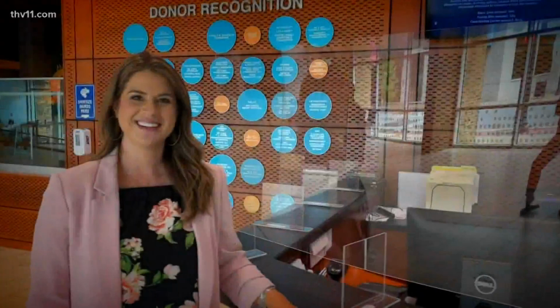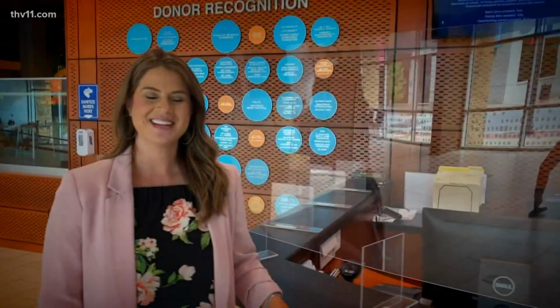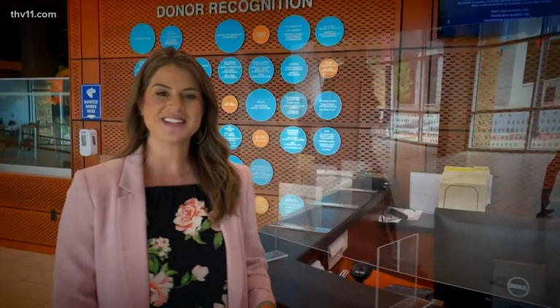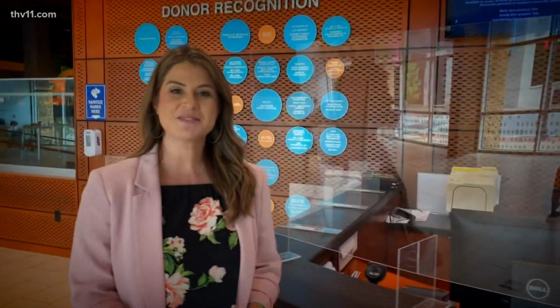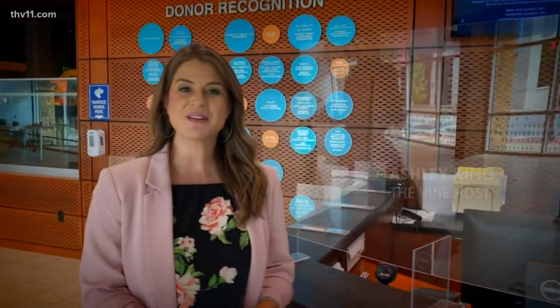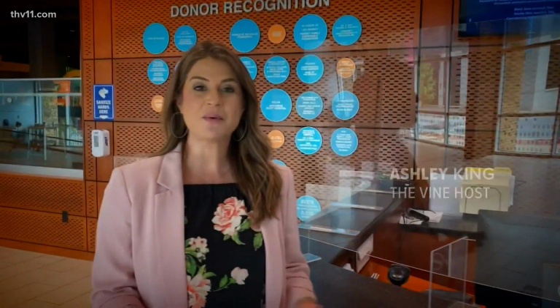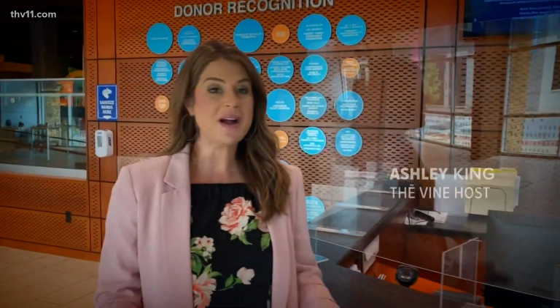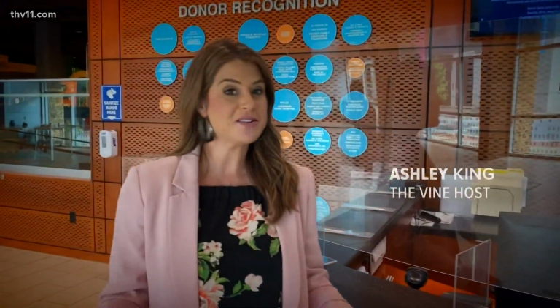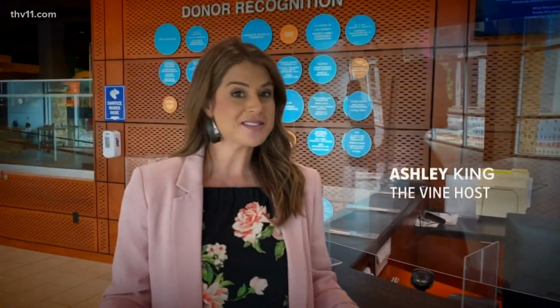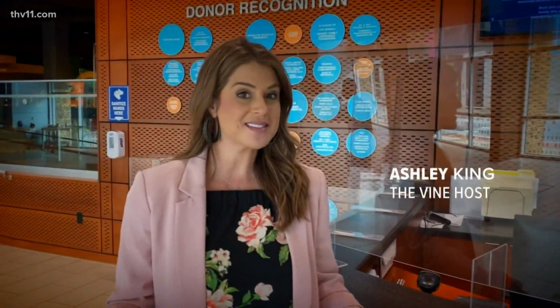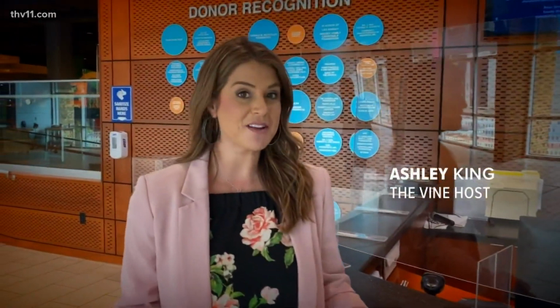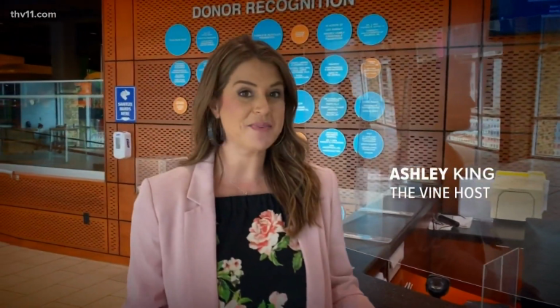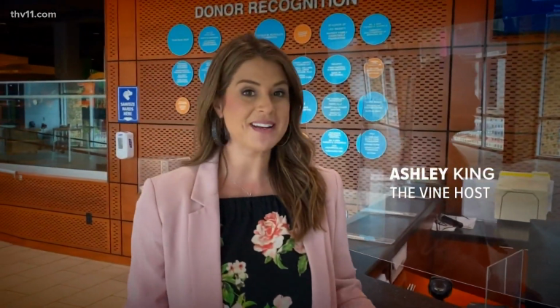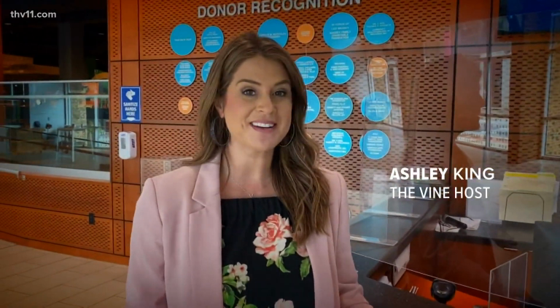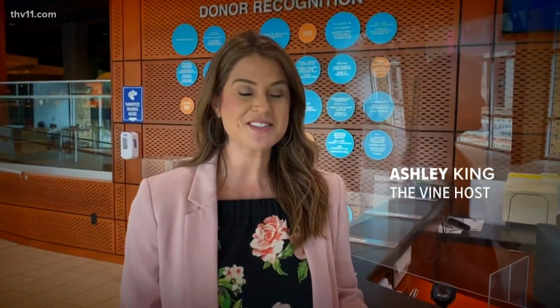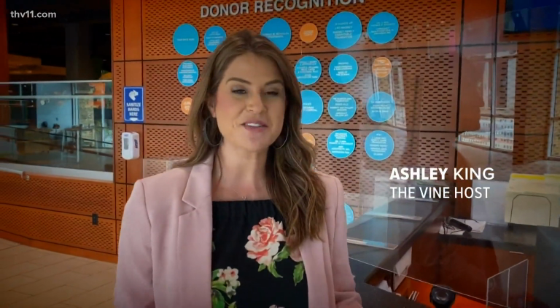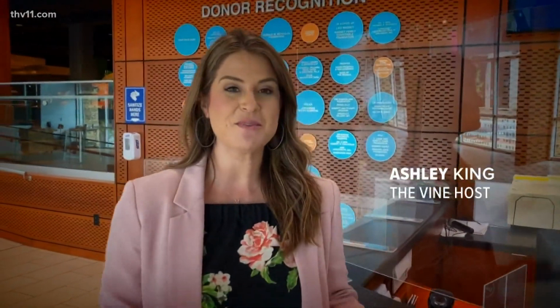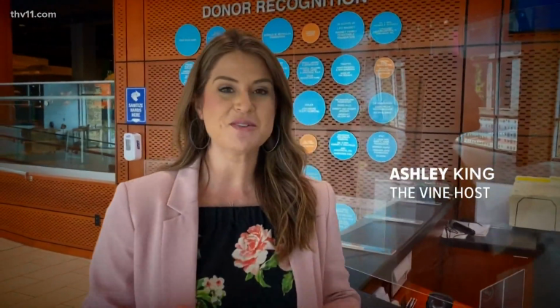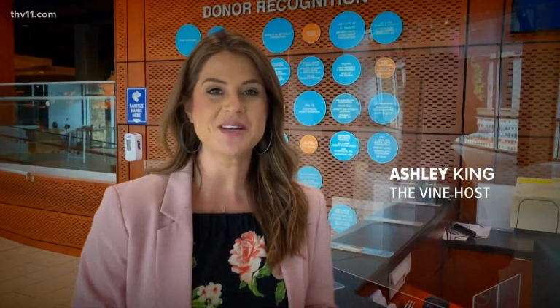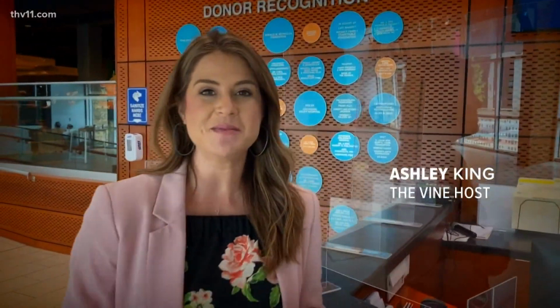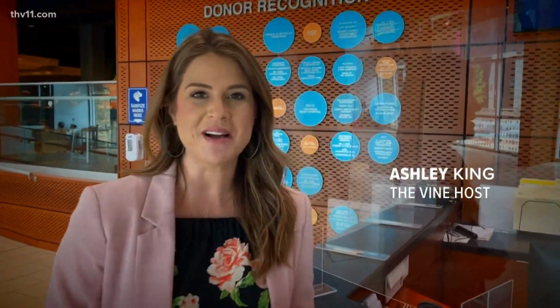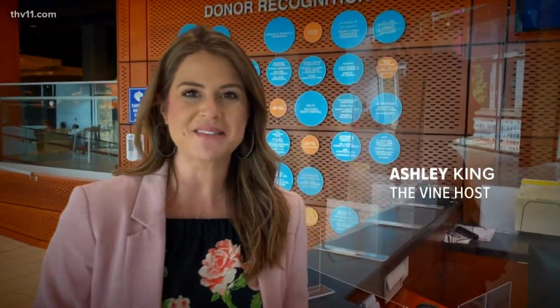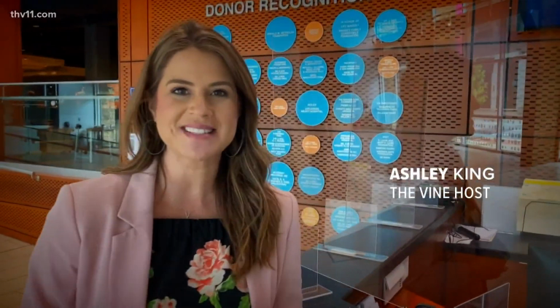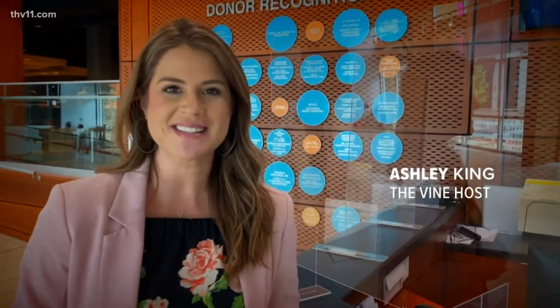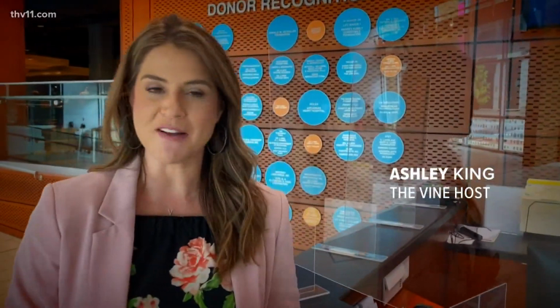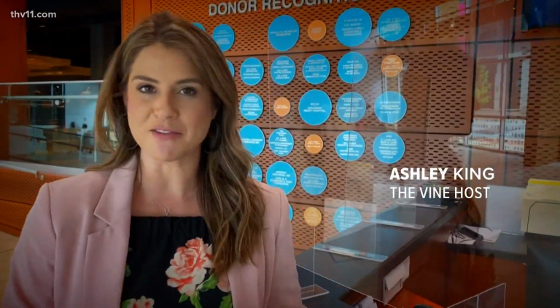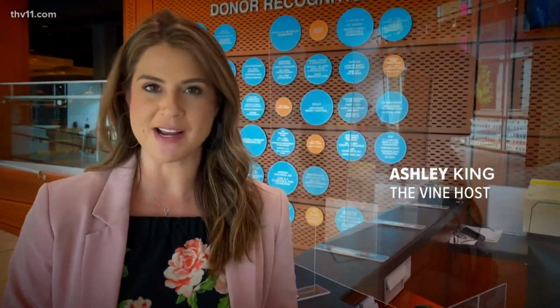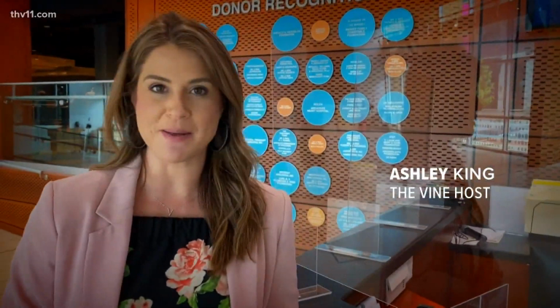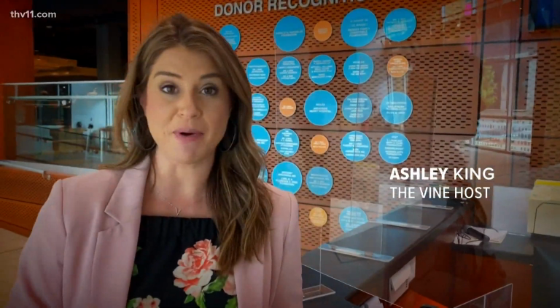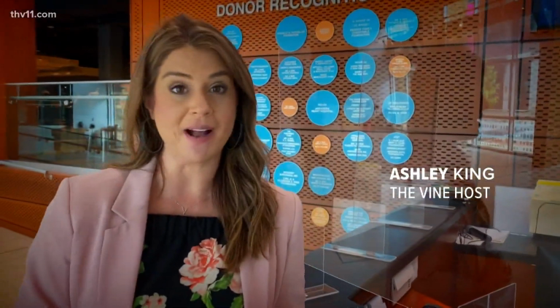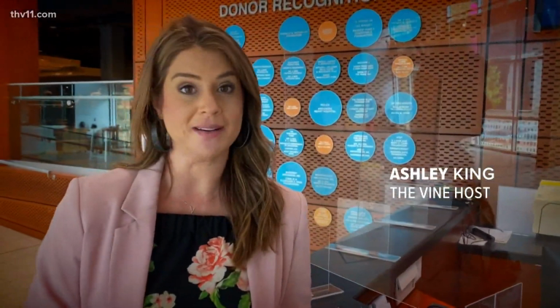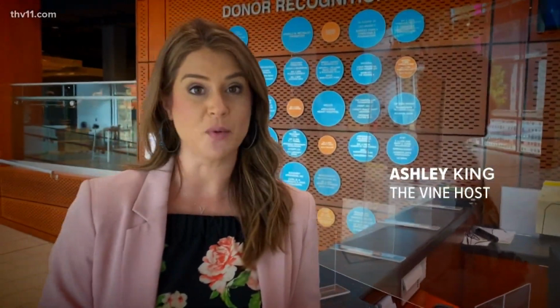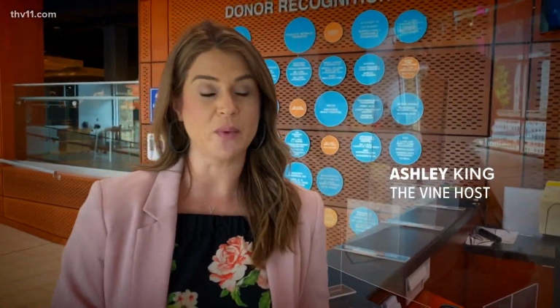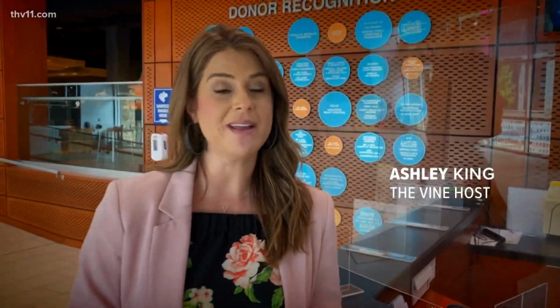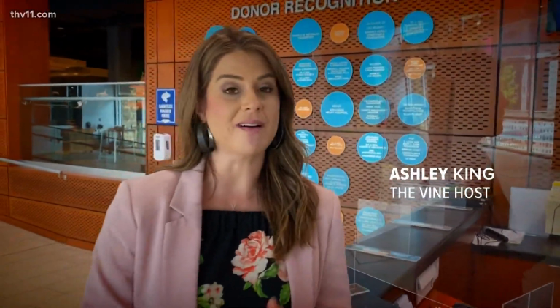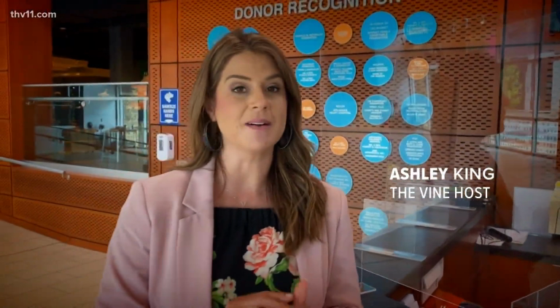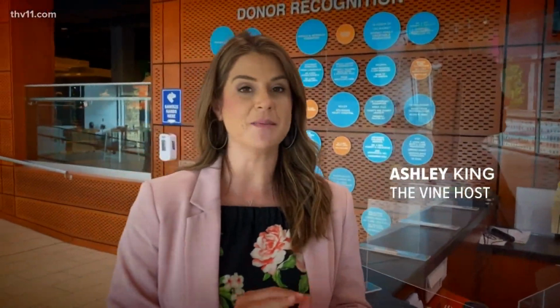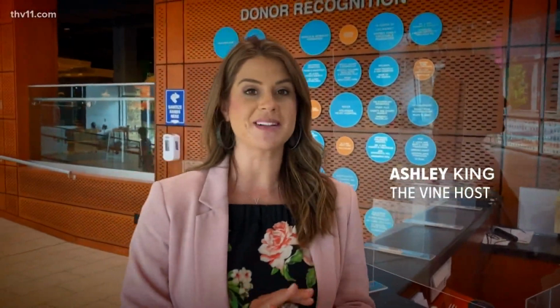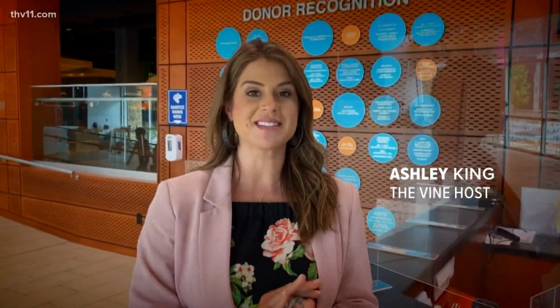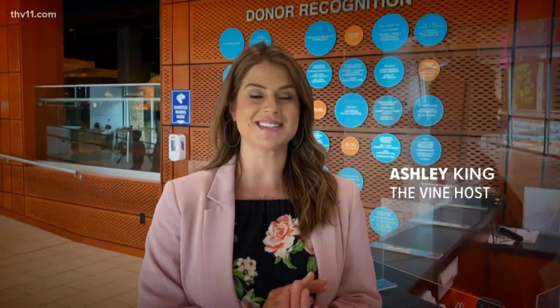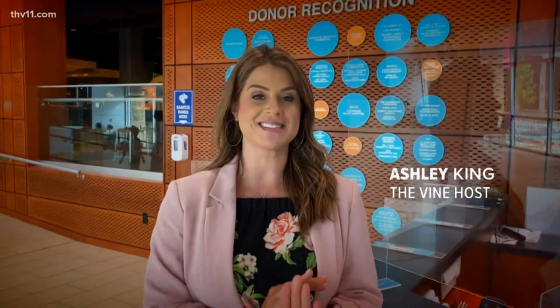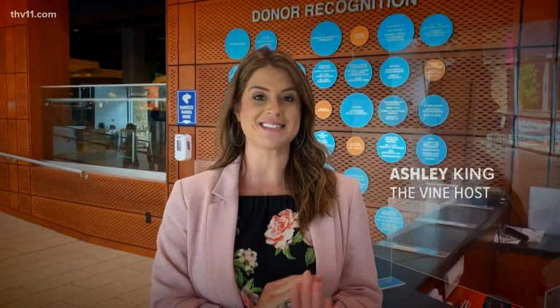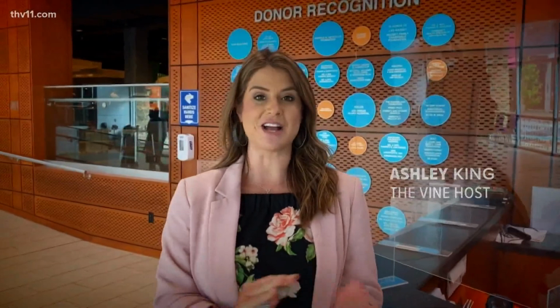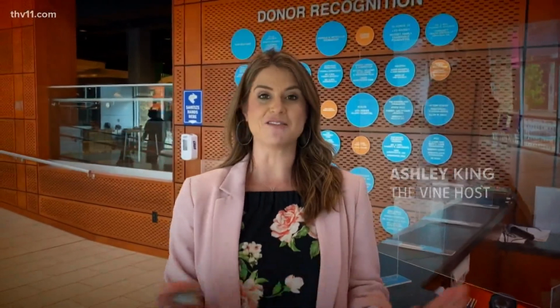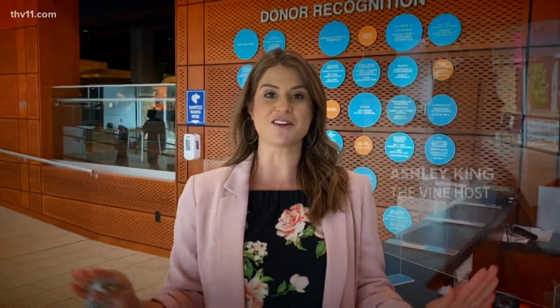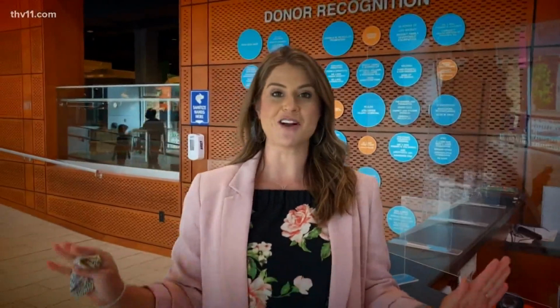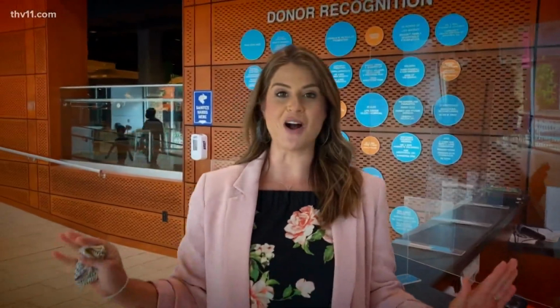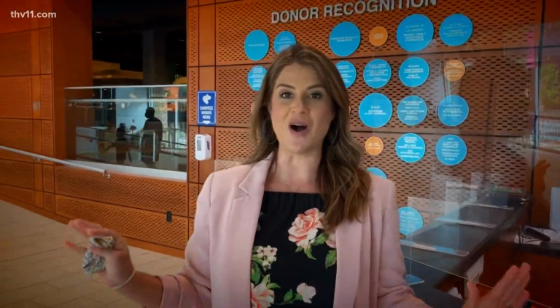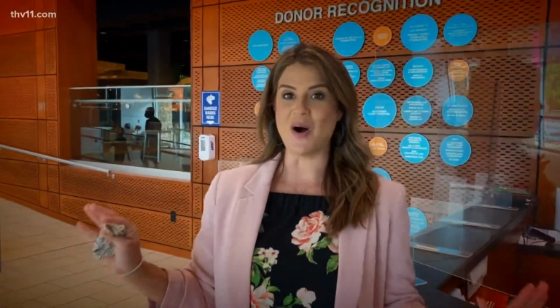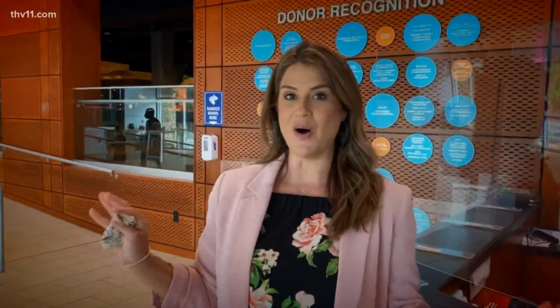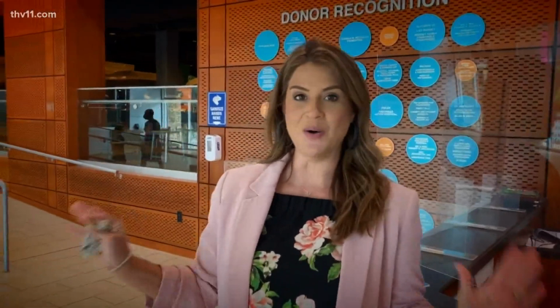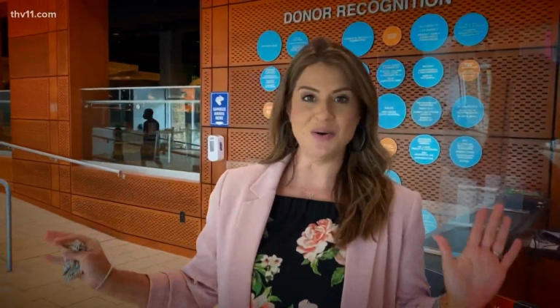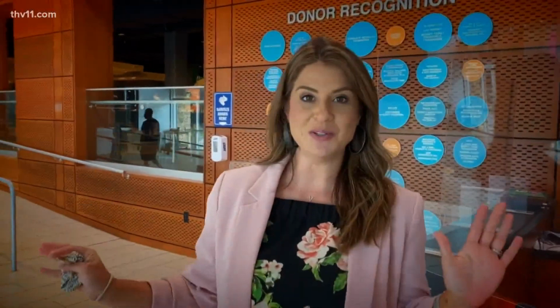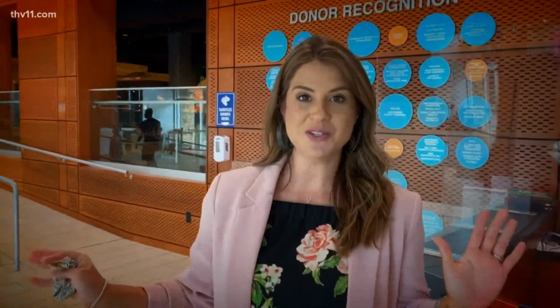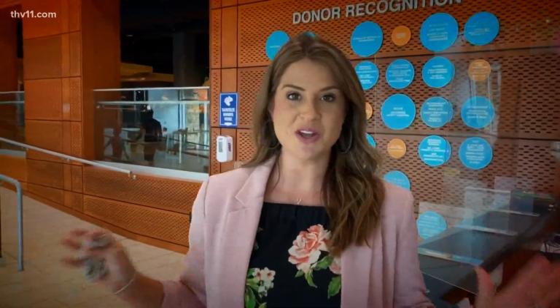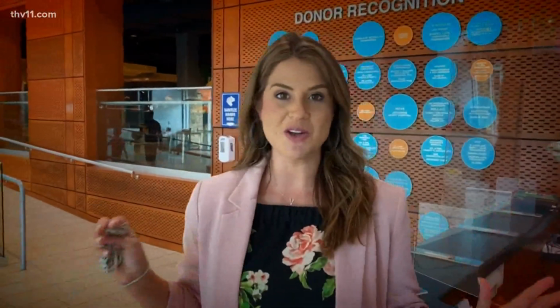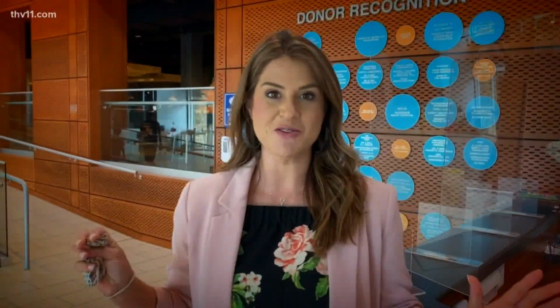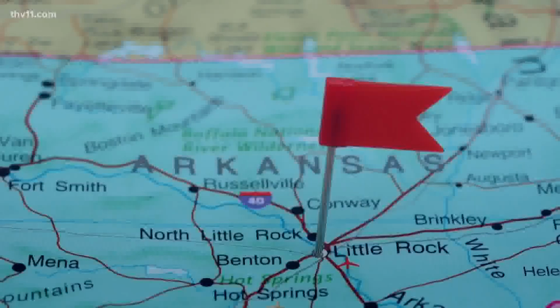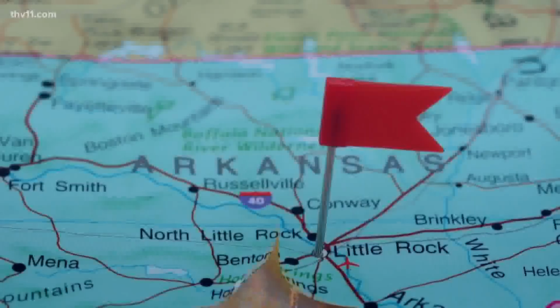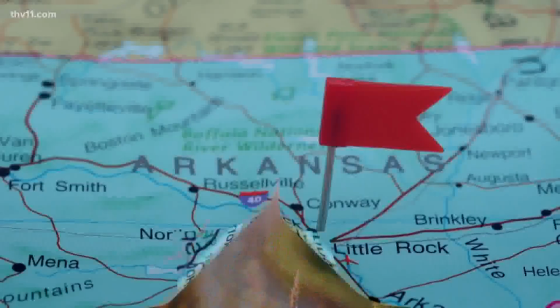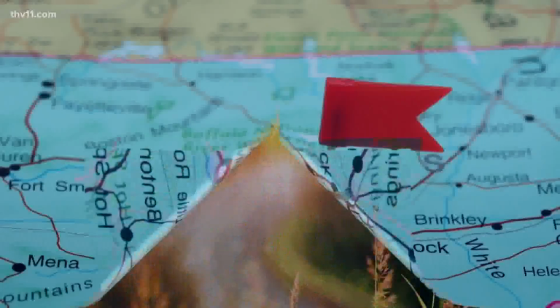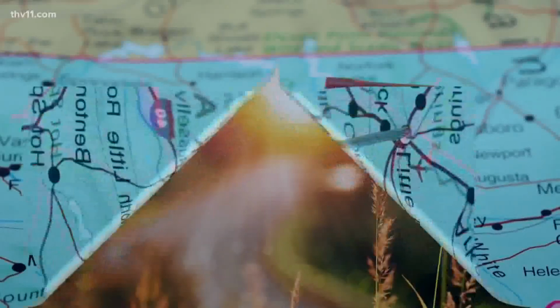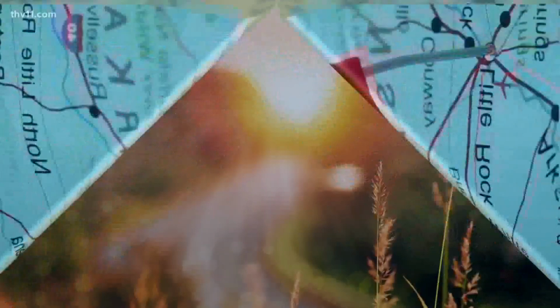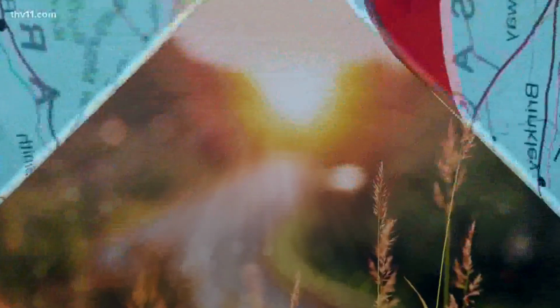It's been a while since I've been here to the Museum of Discovery, but we are about to discover a whole new experience.